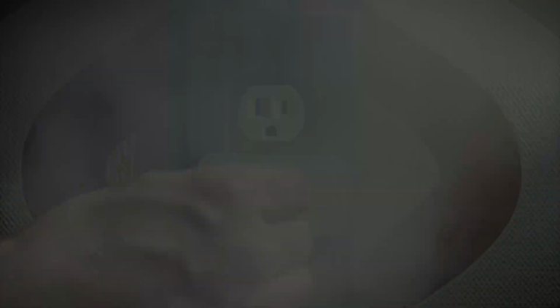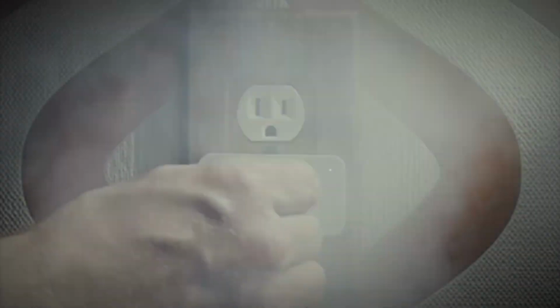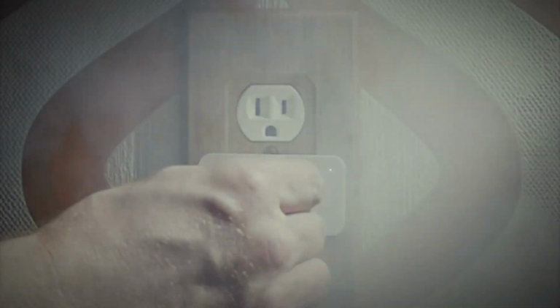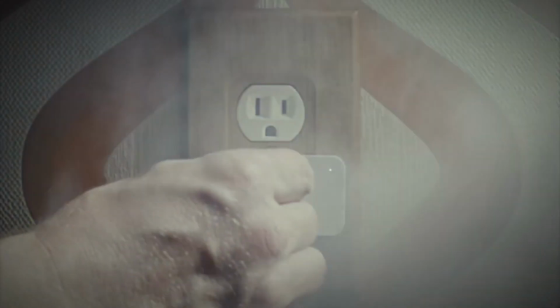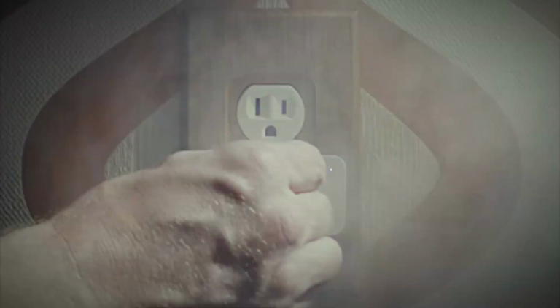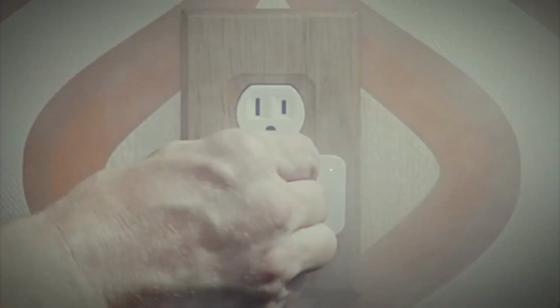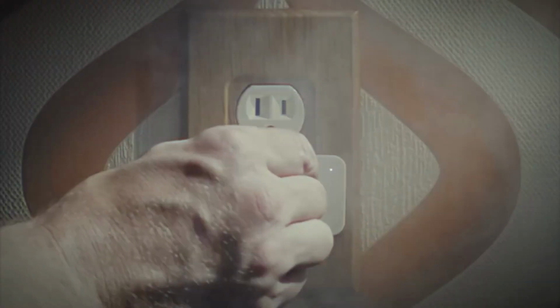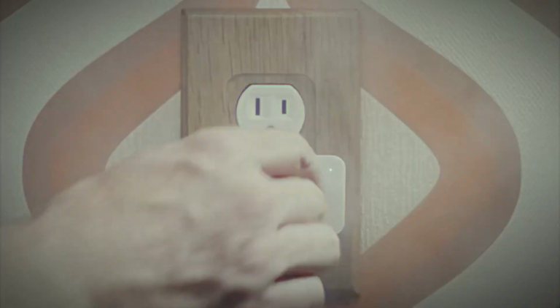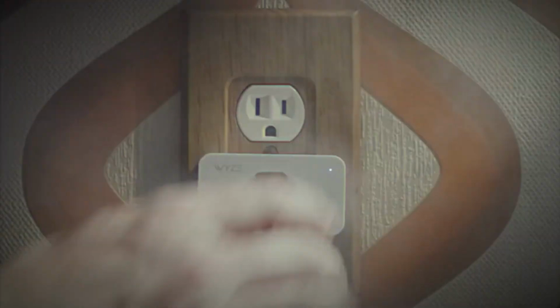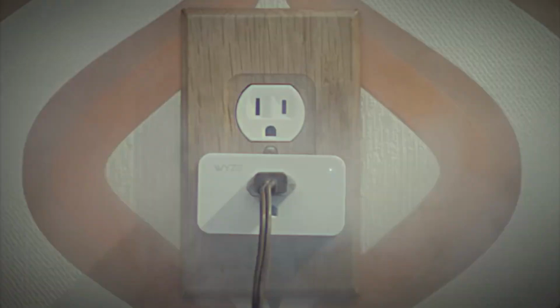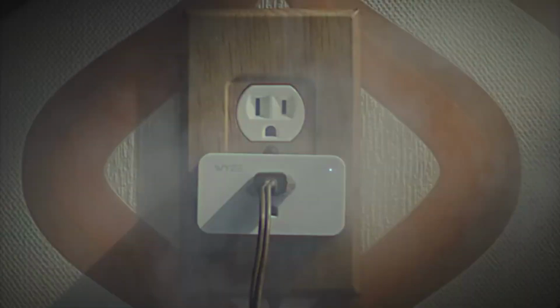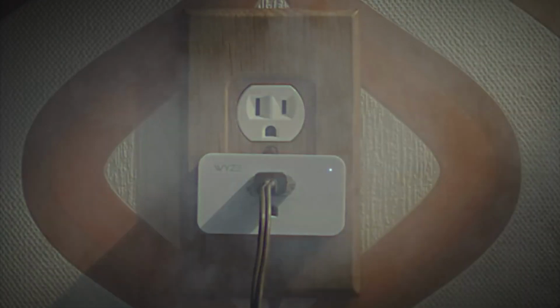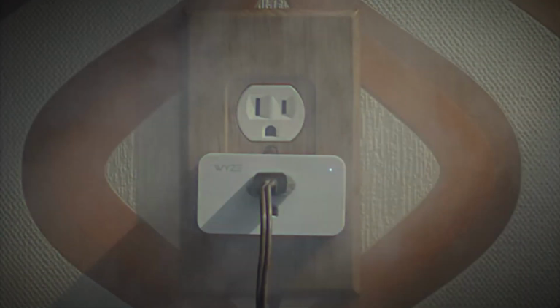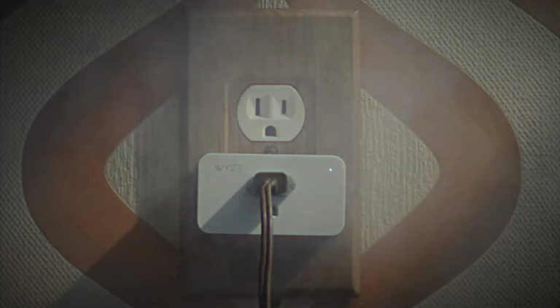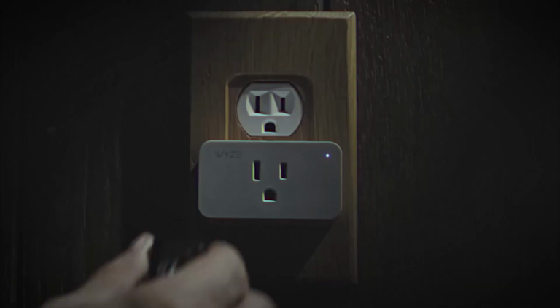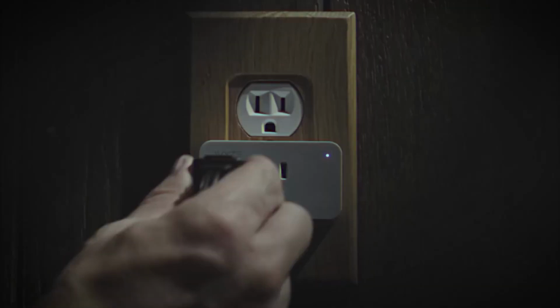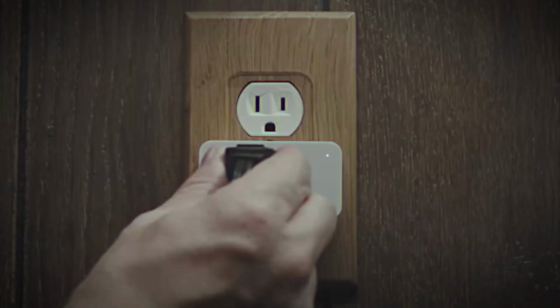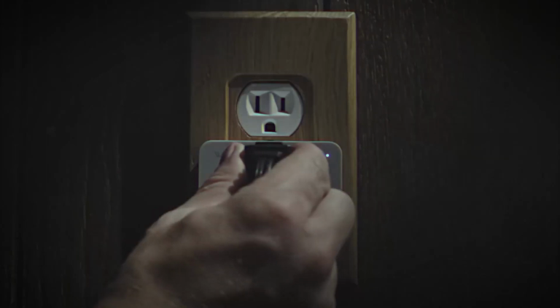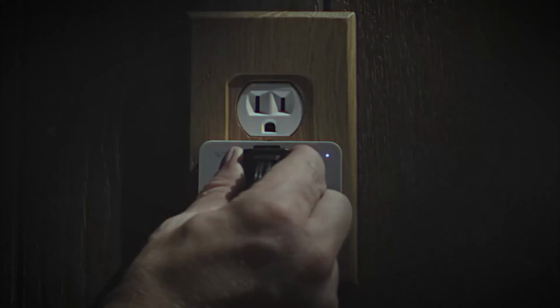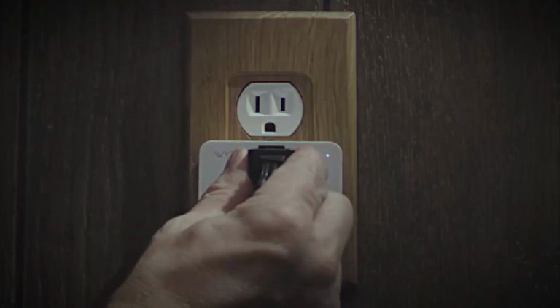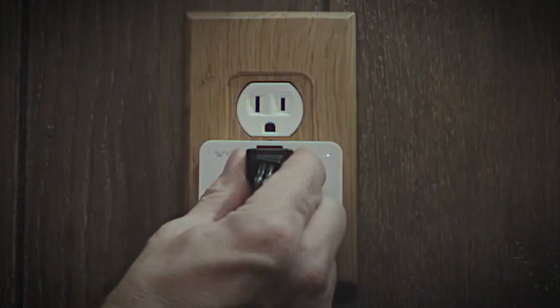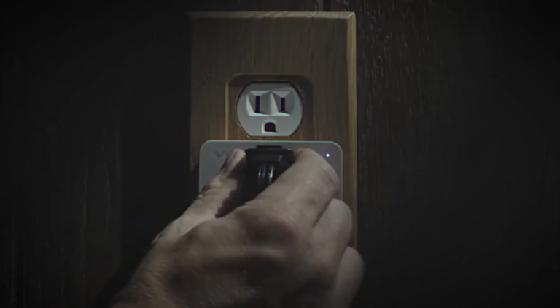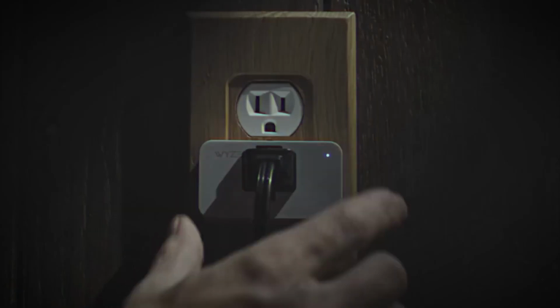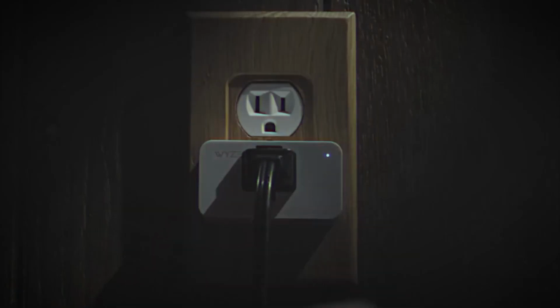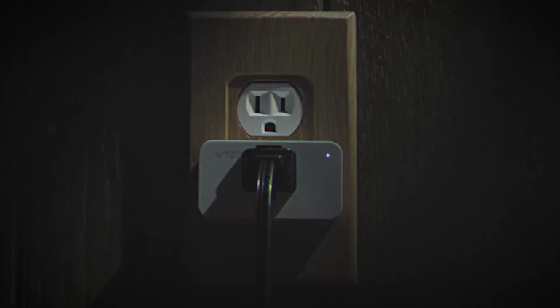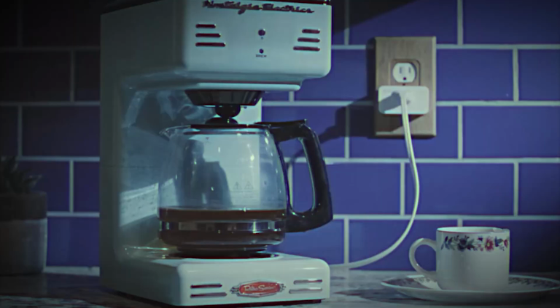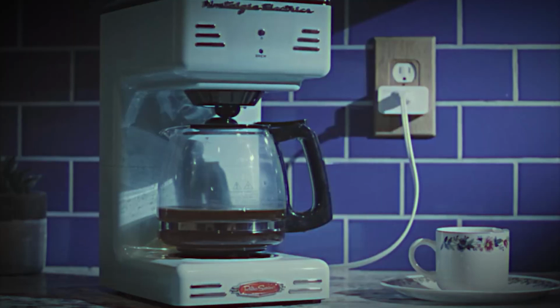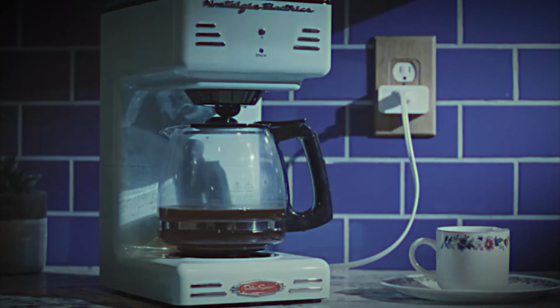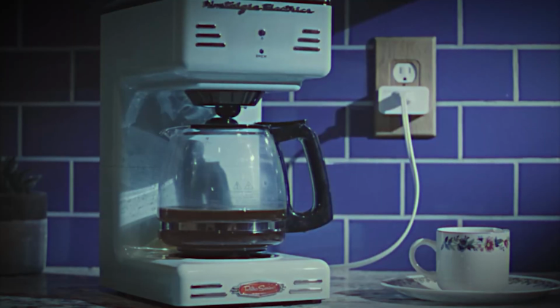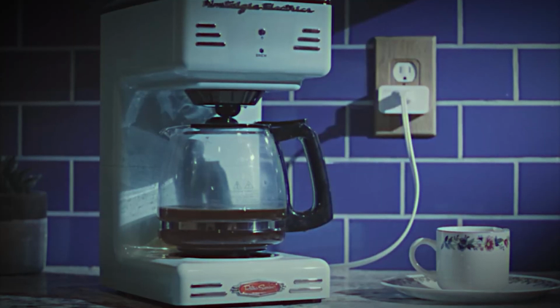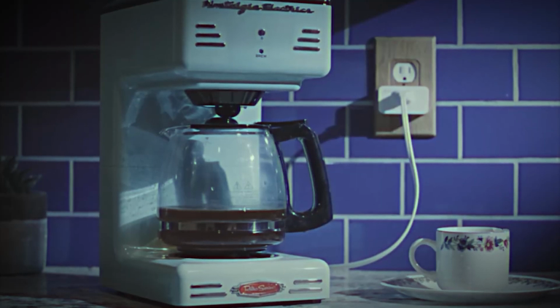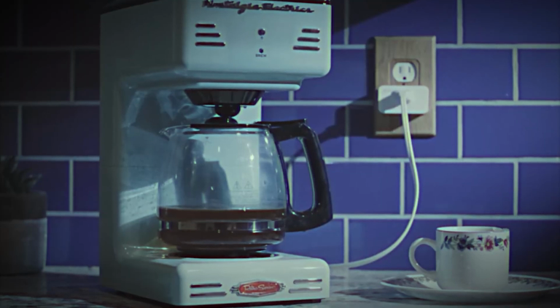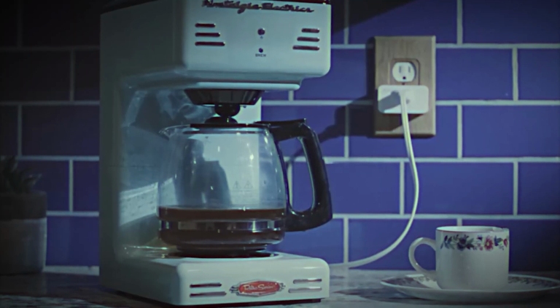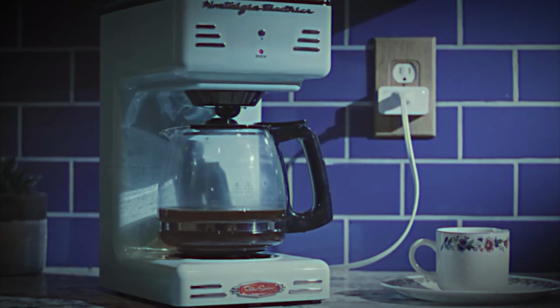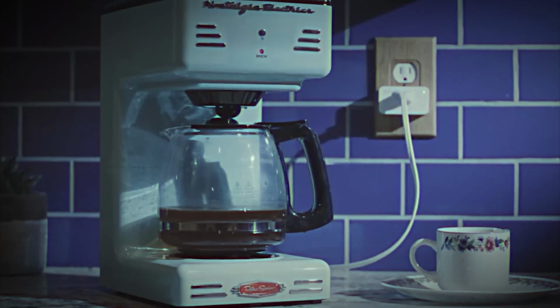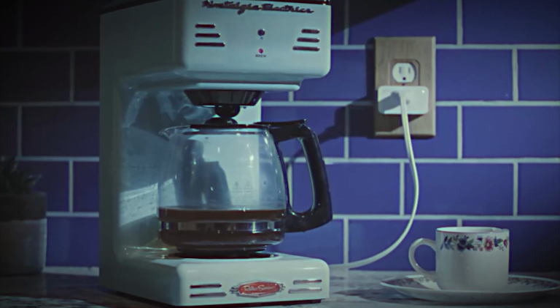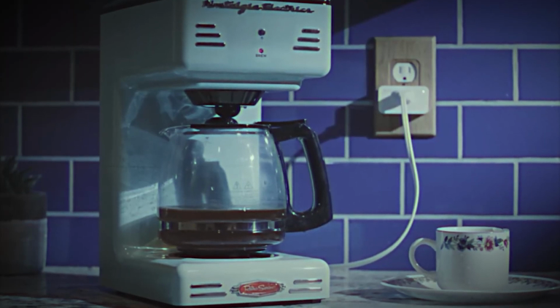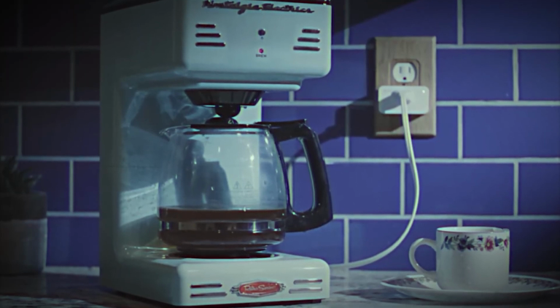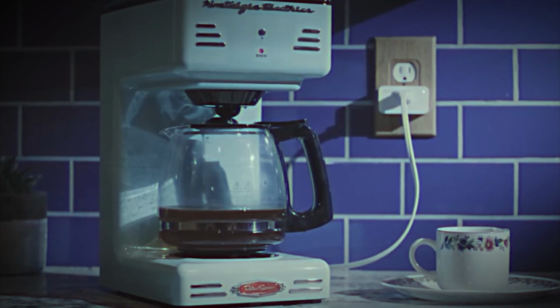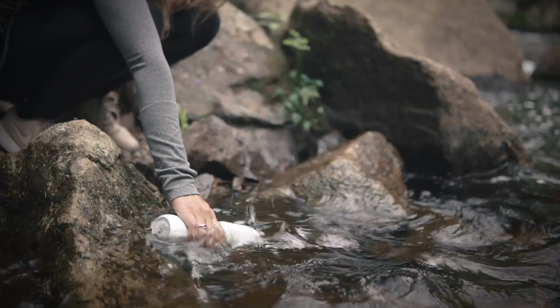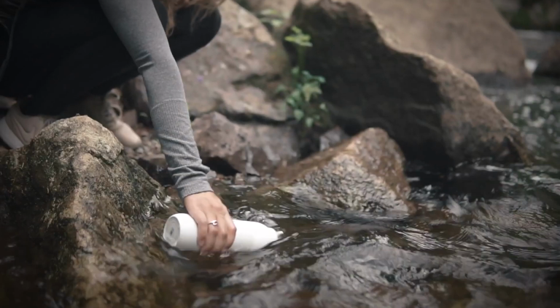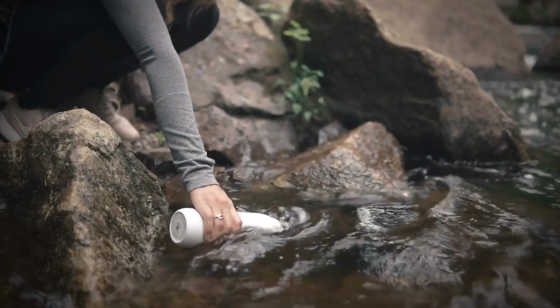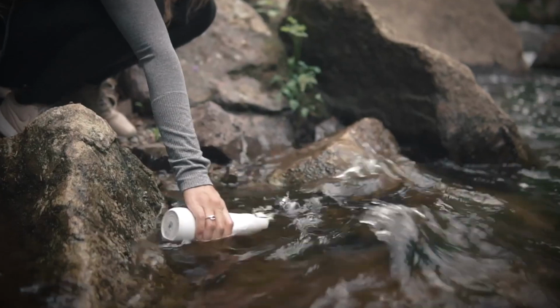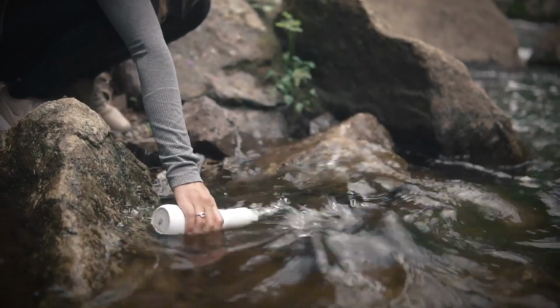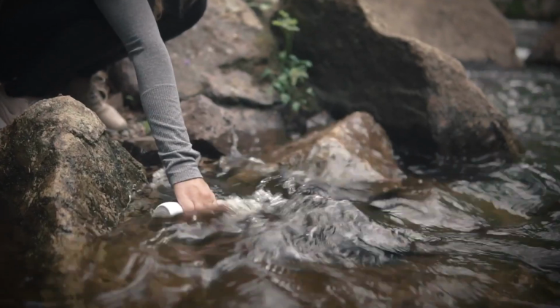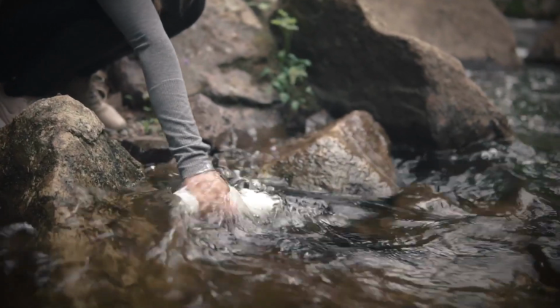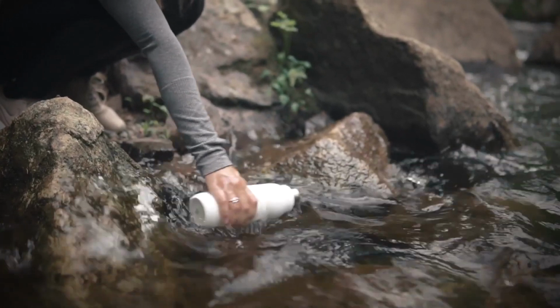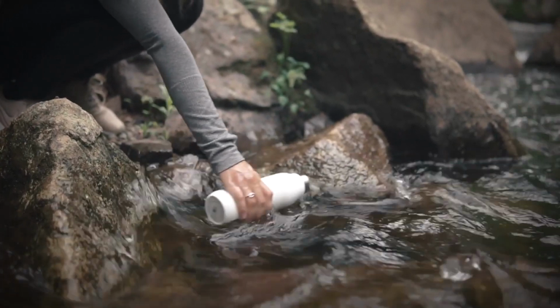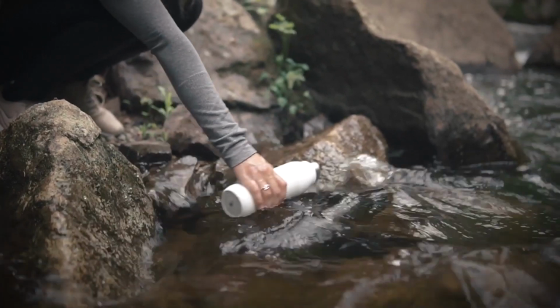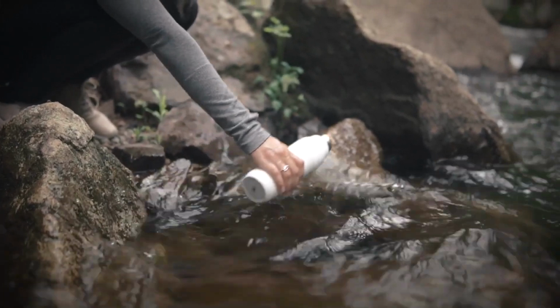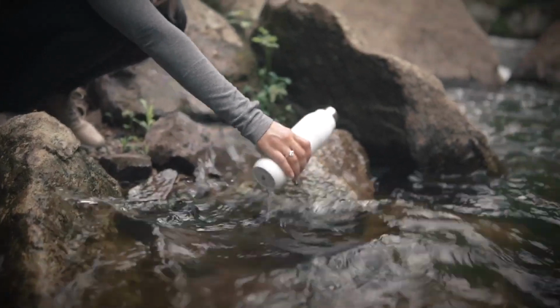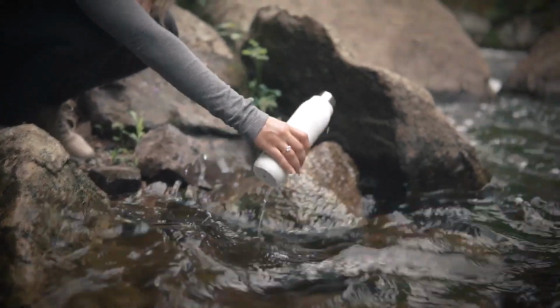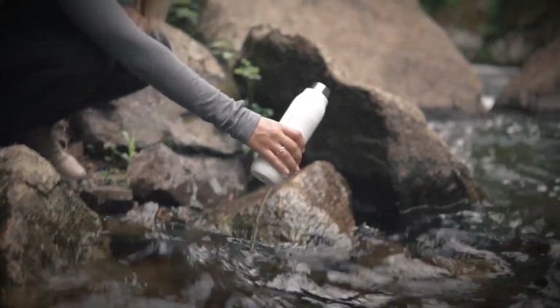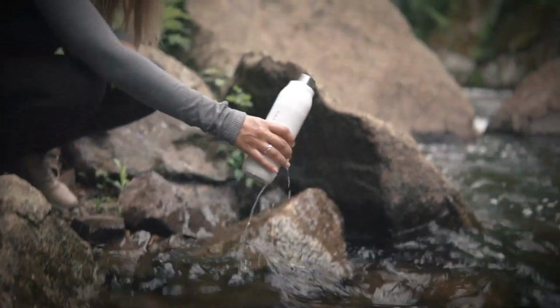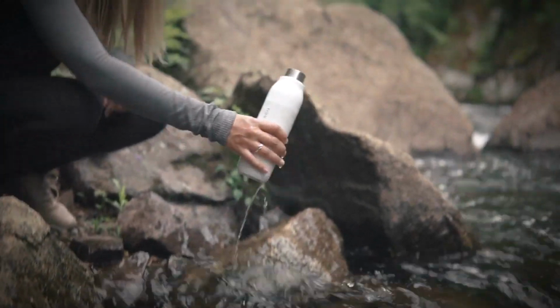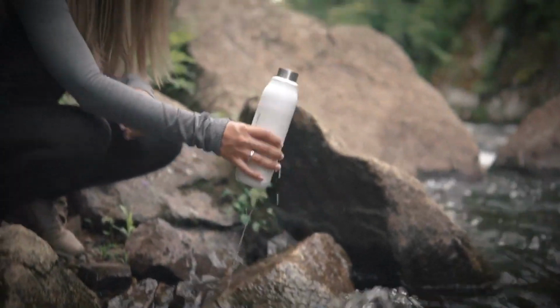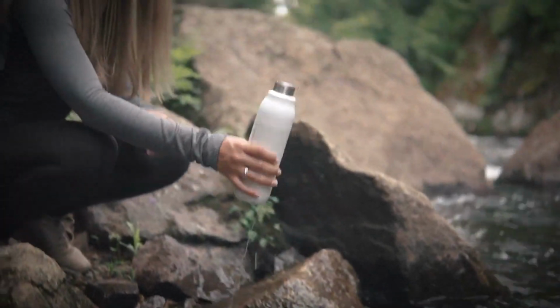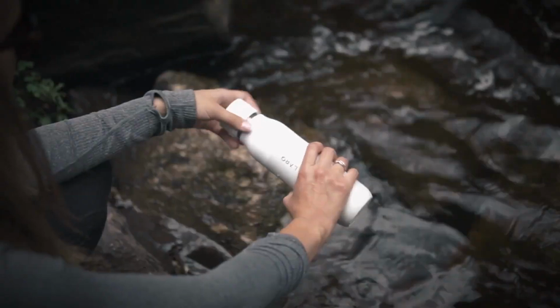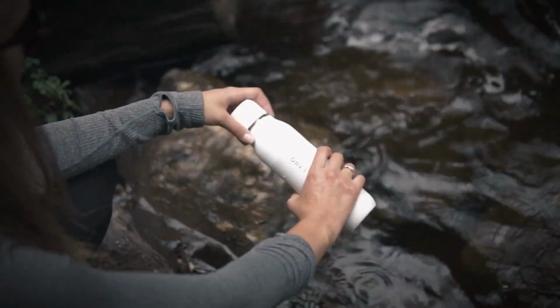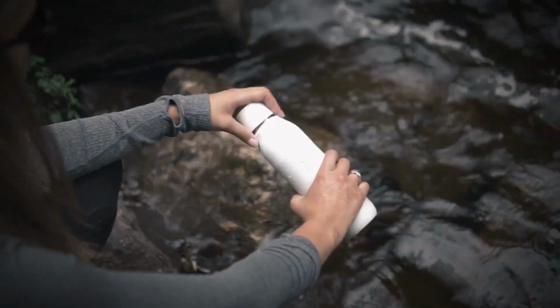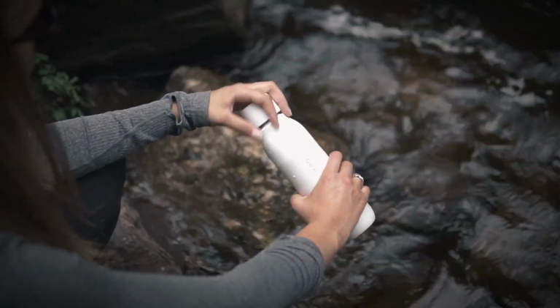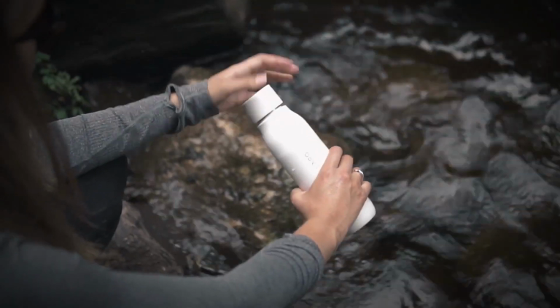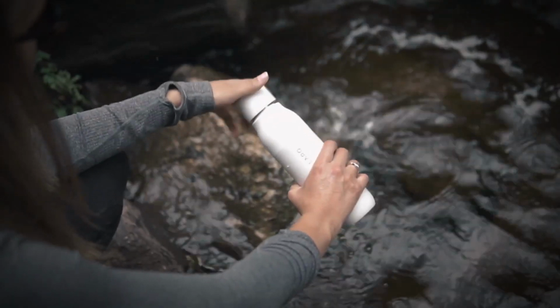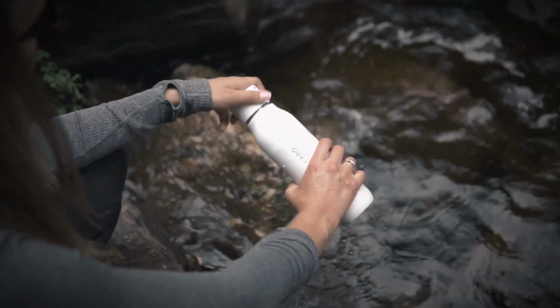This awesome smart plug can turn any electronics into smart devices. How about a high-tech water bottle that cleans and sanitizes itself automatically?